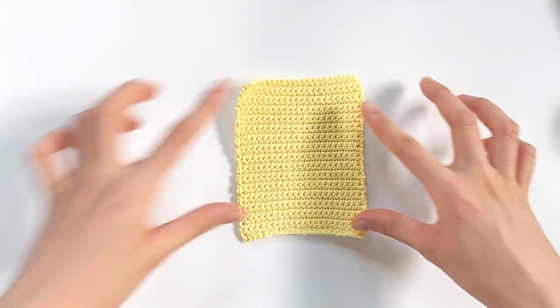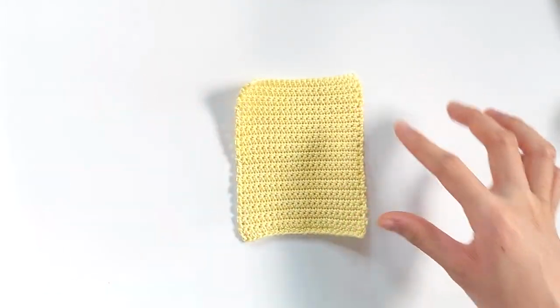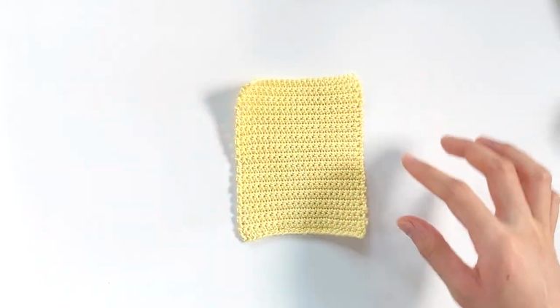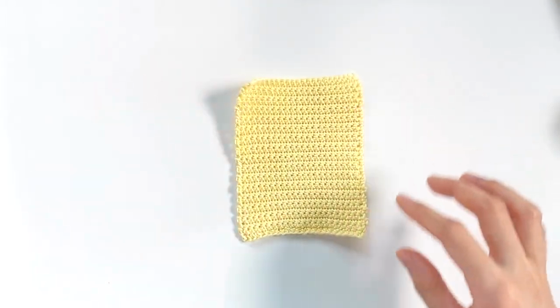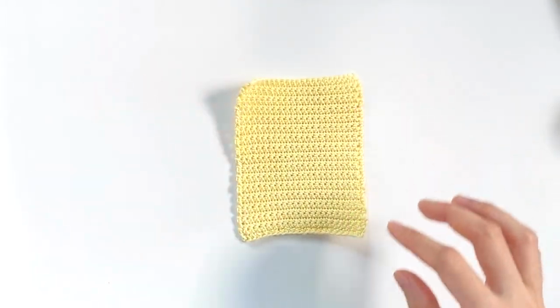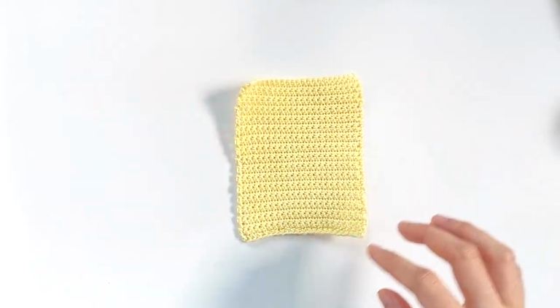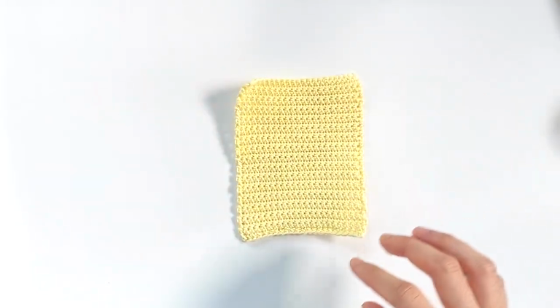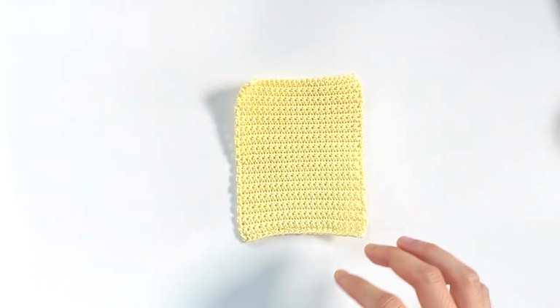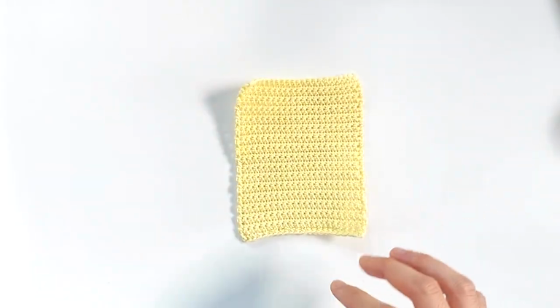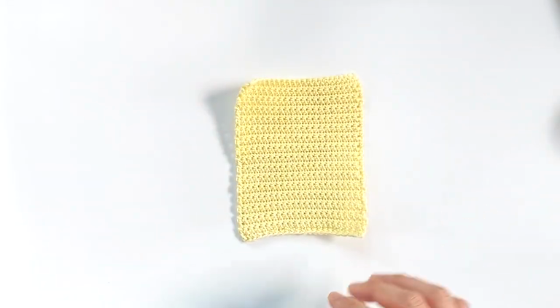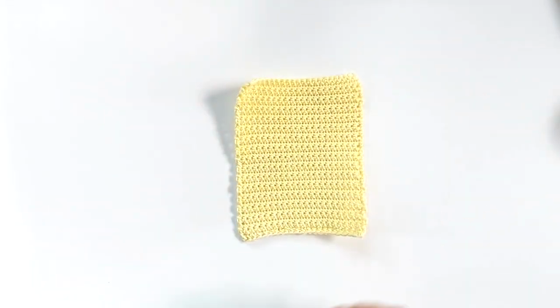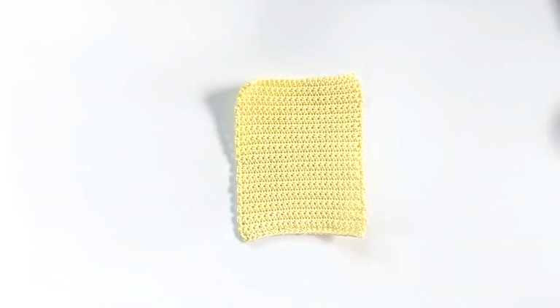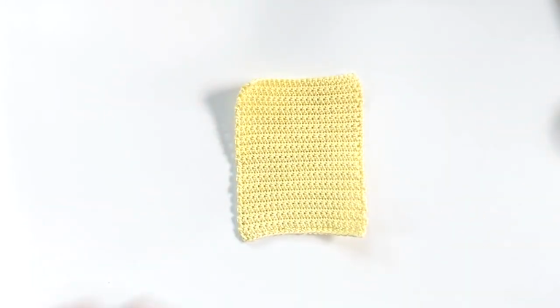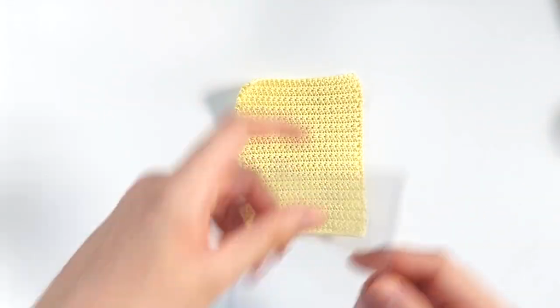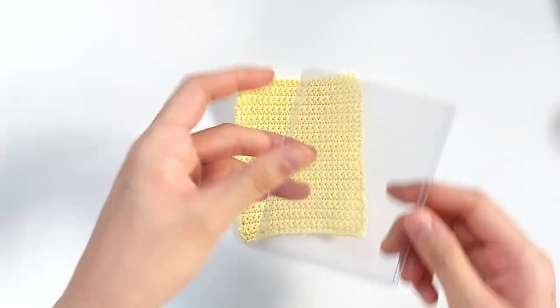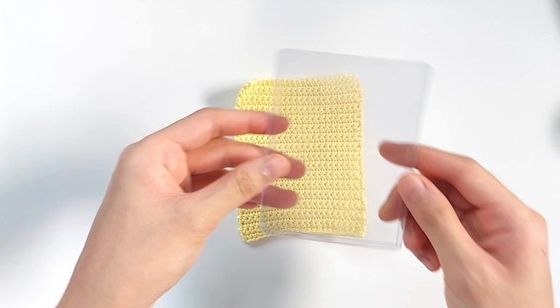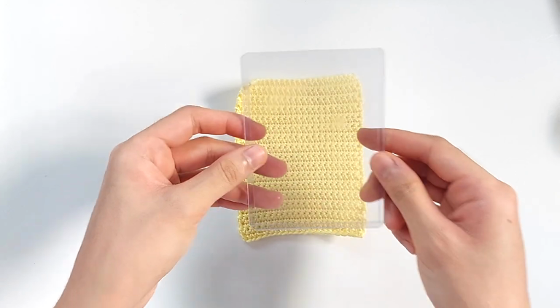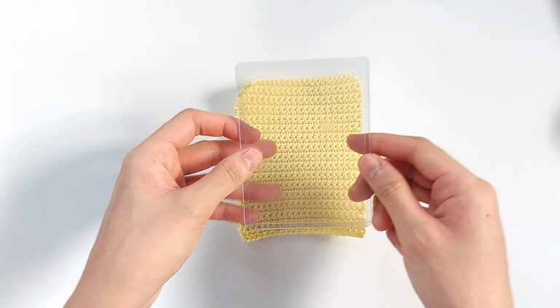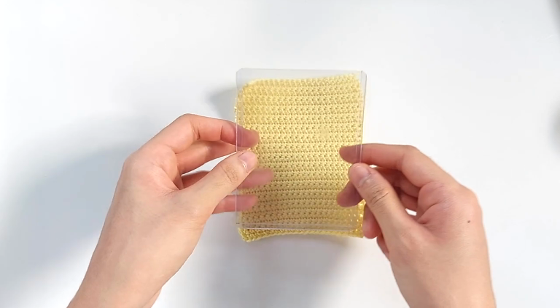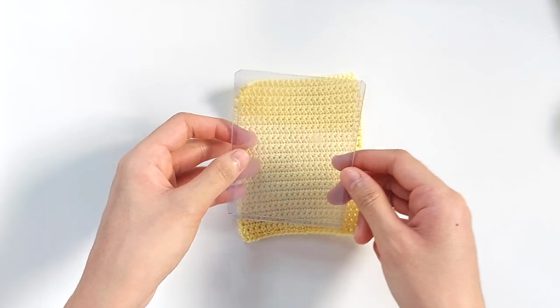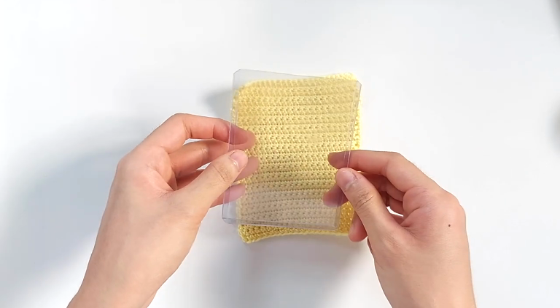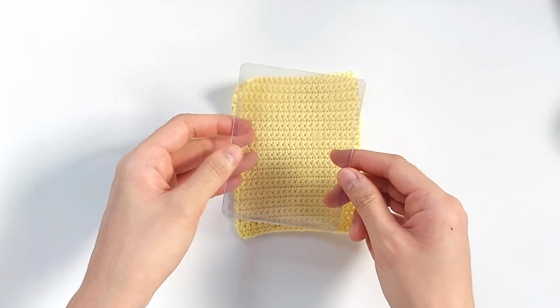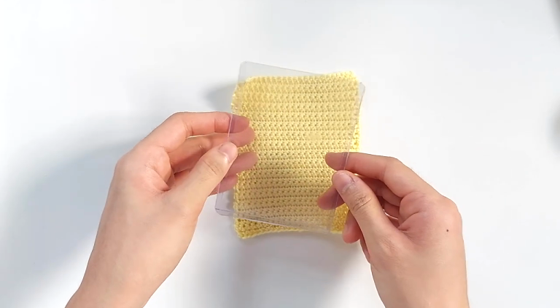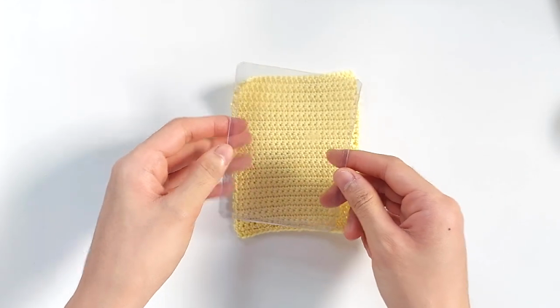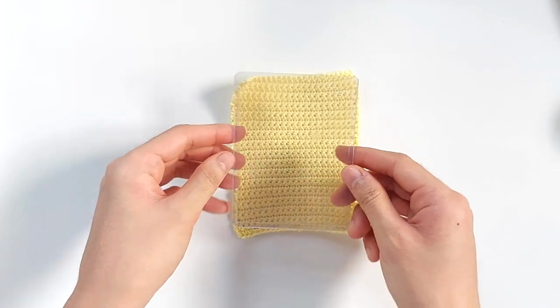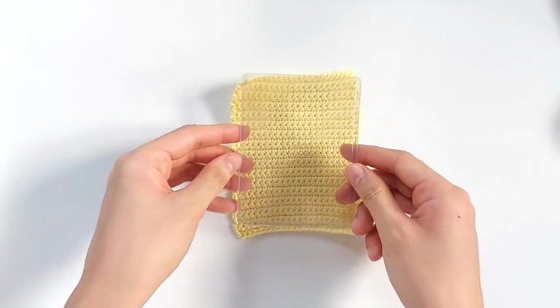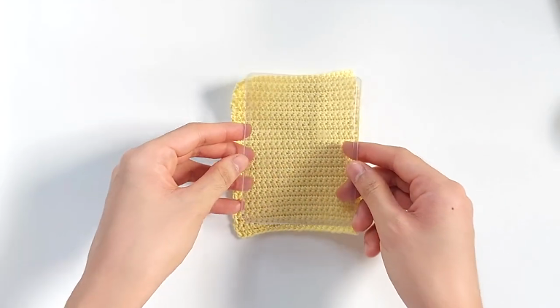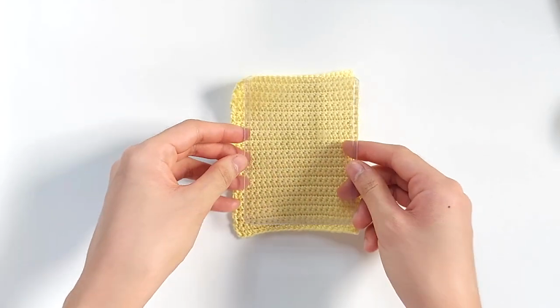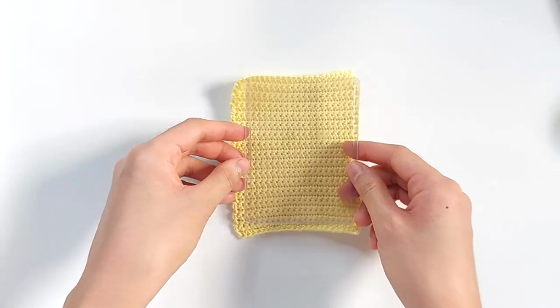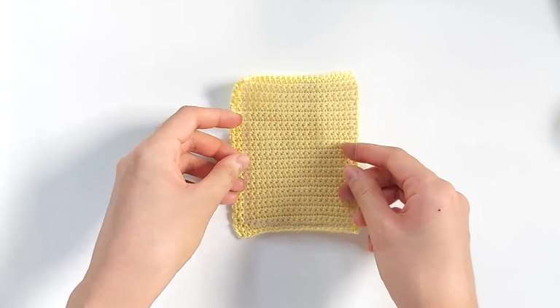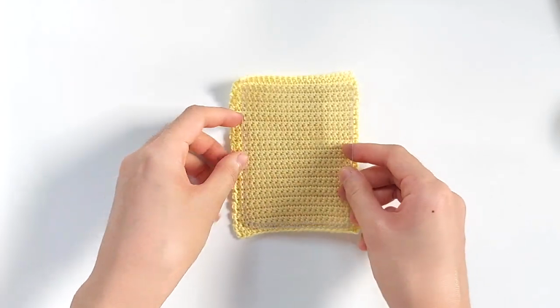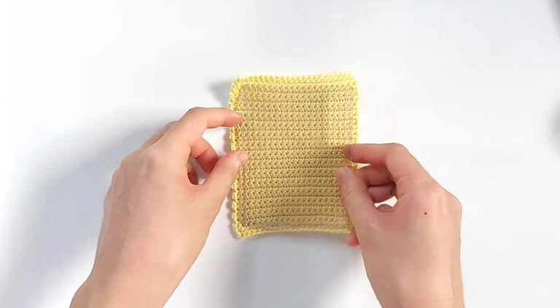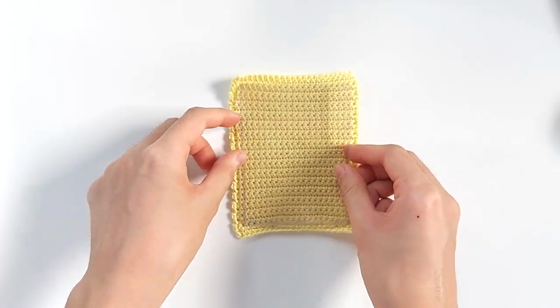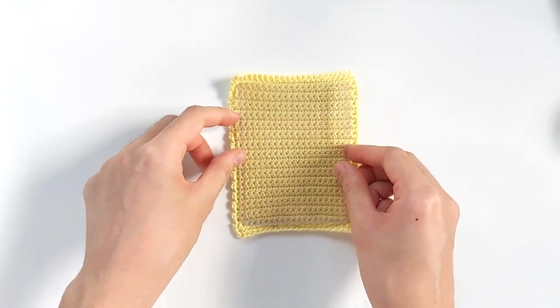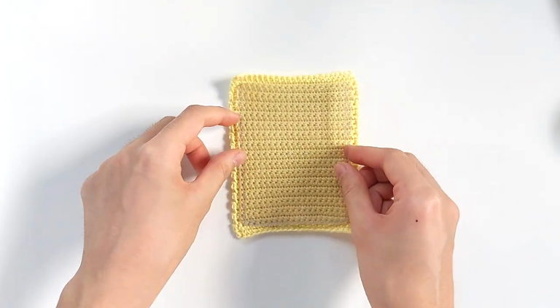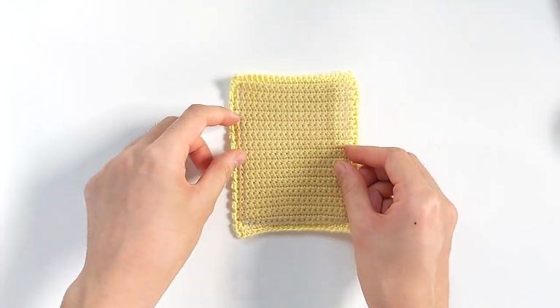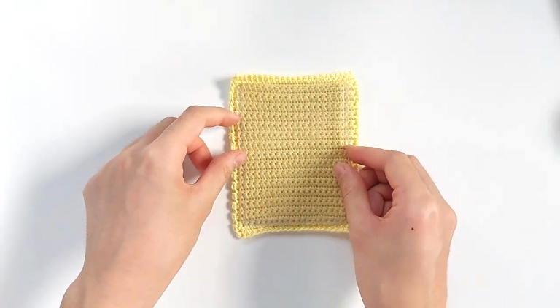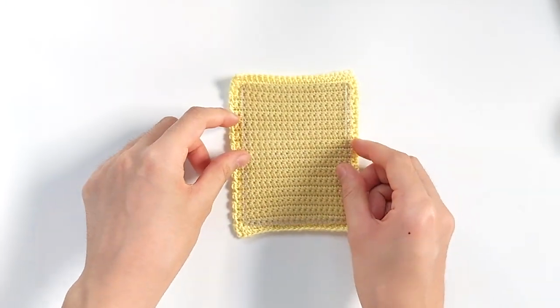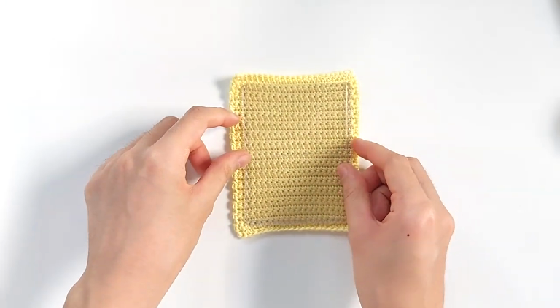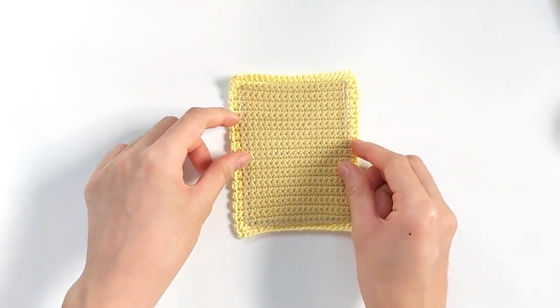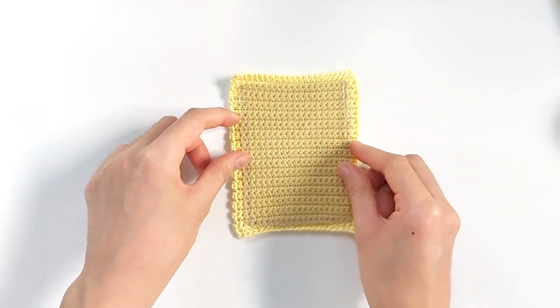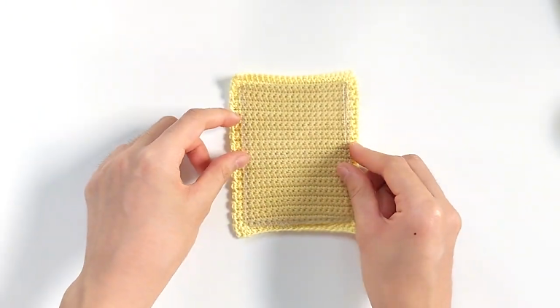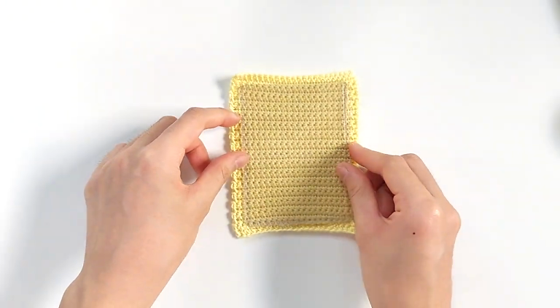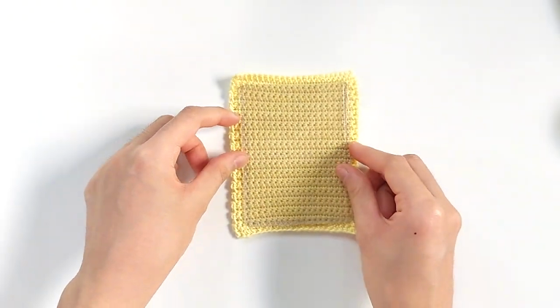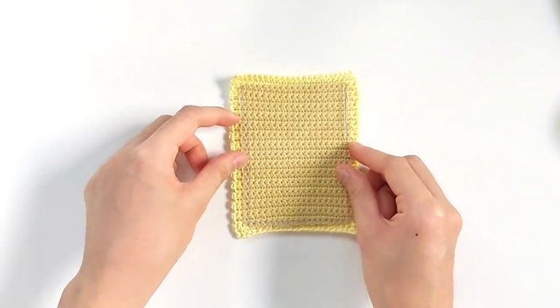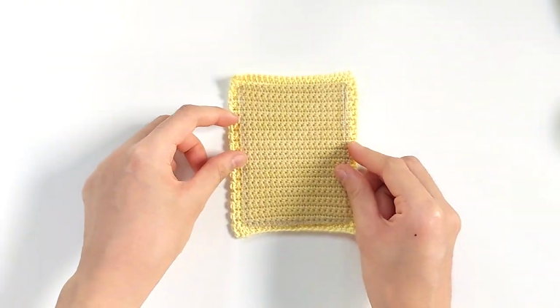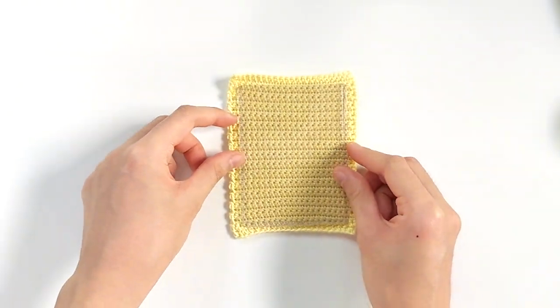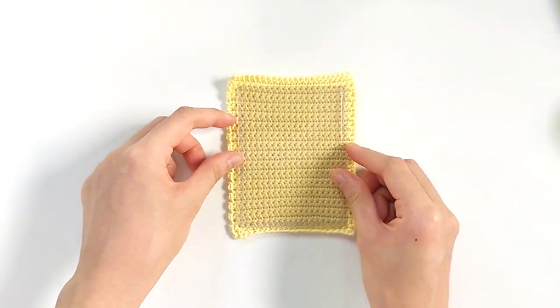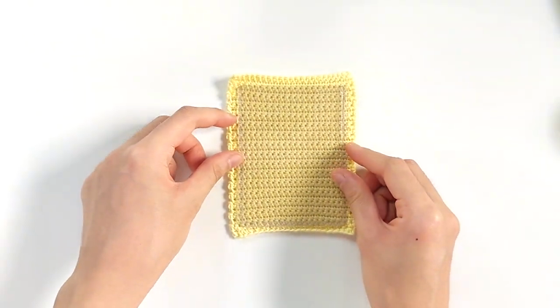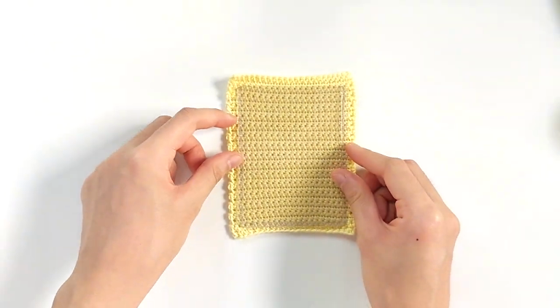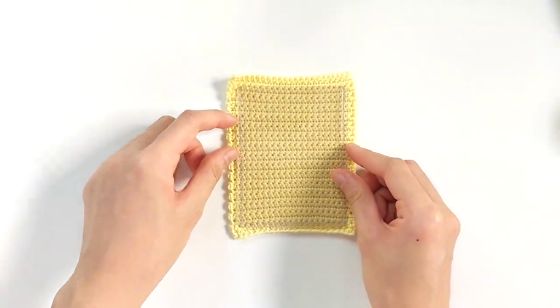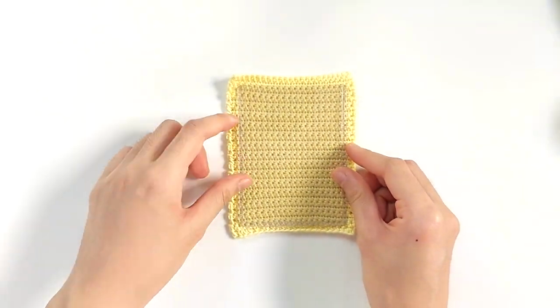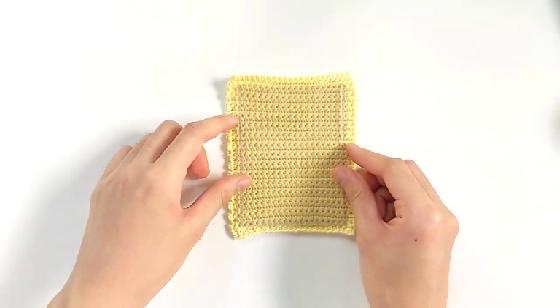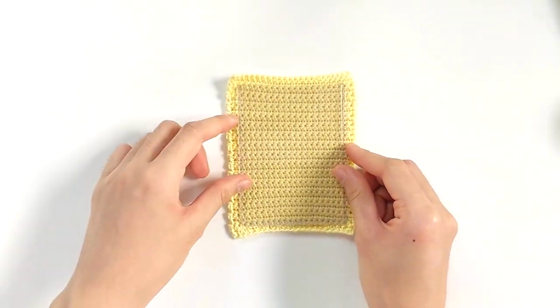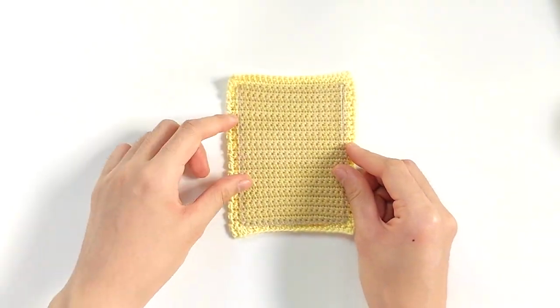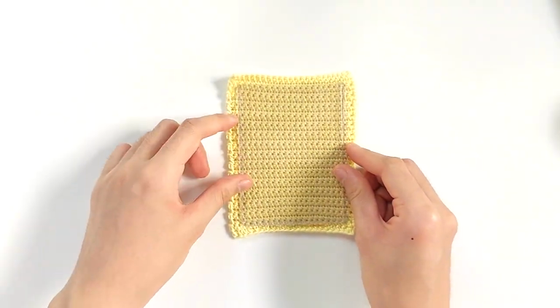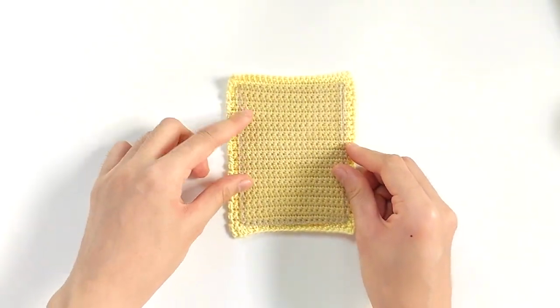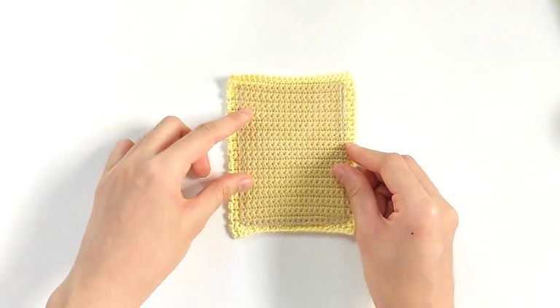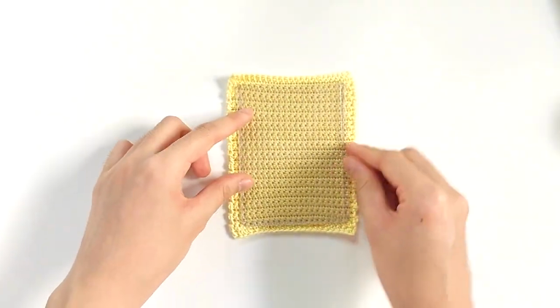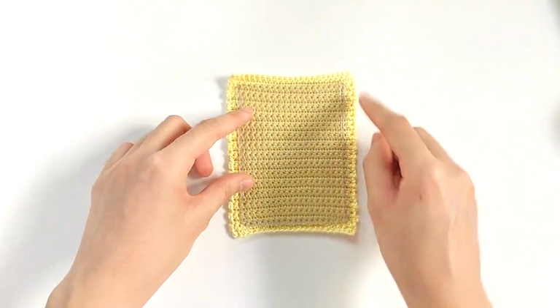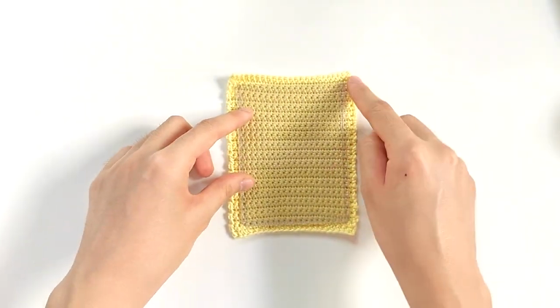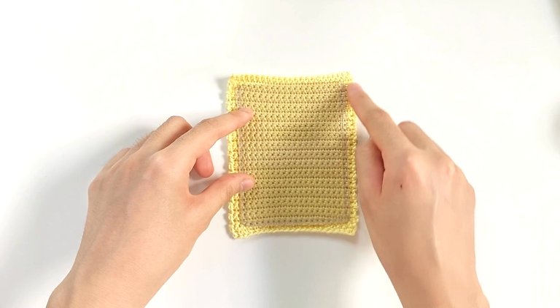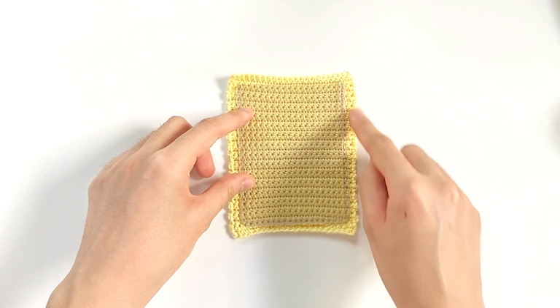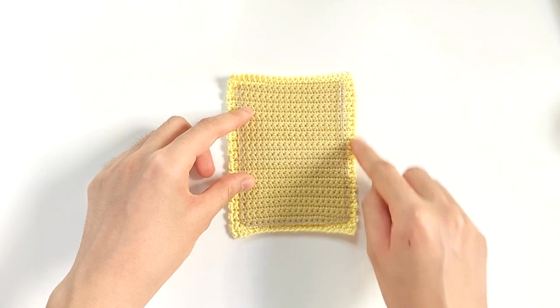This is how 32 rows of single crochets will look. You can take your top loader, and as you can see, the margins on the sides are pretty narrow.